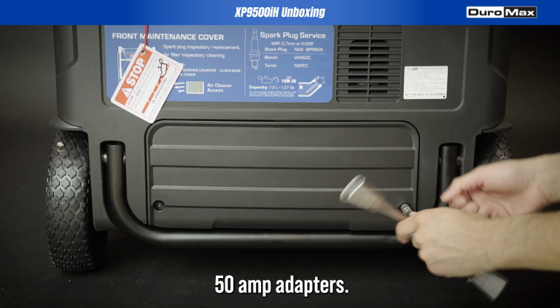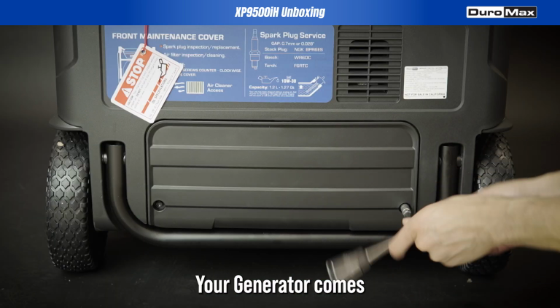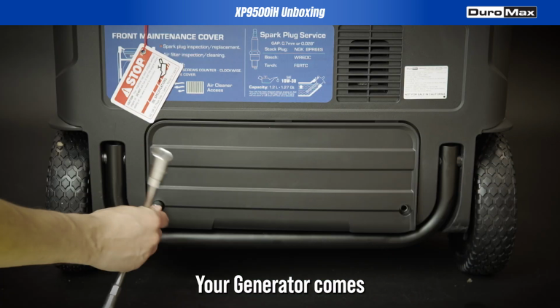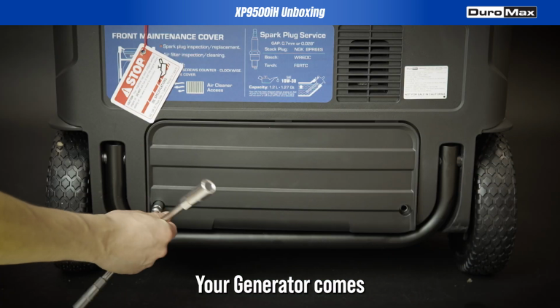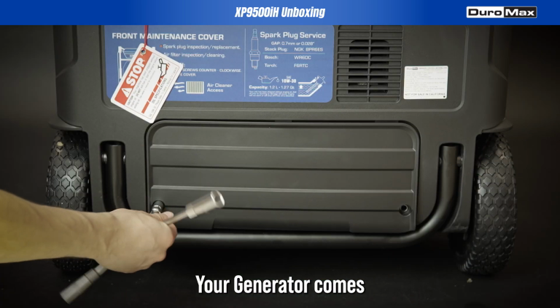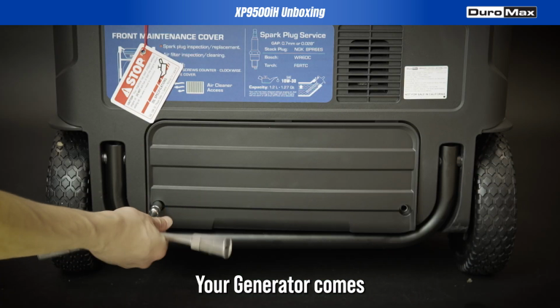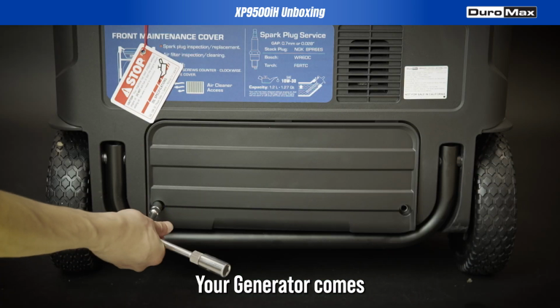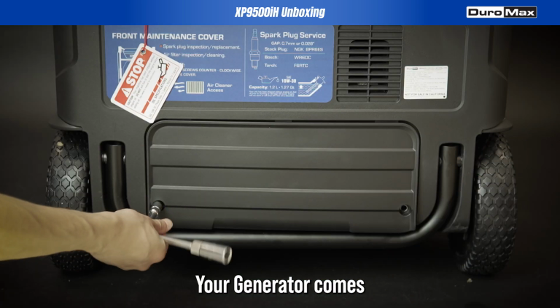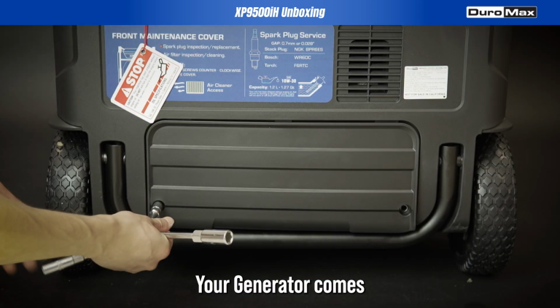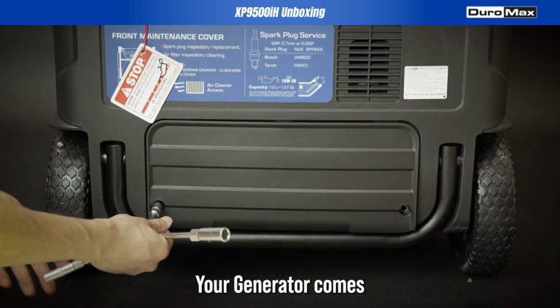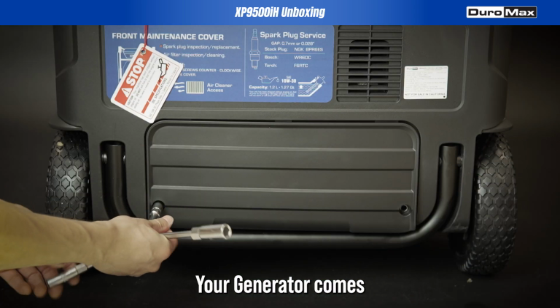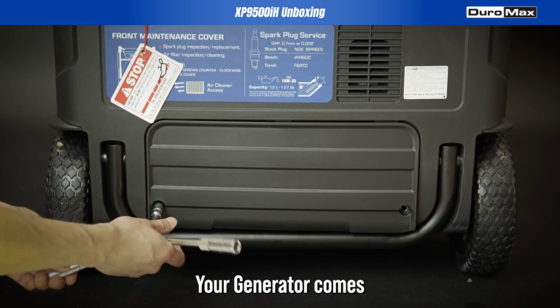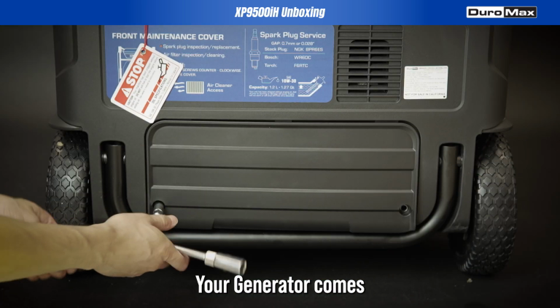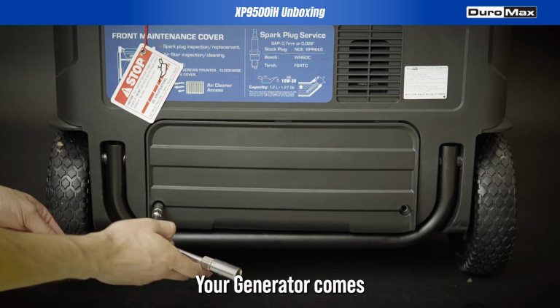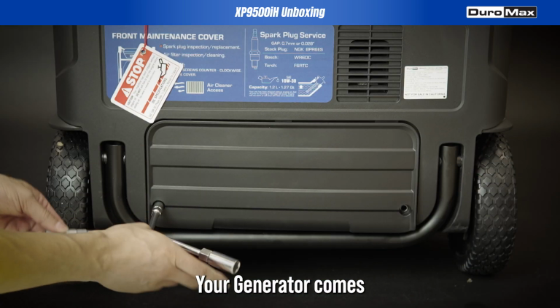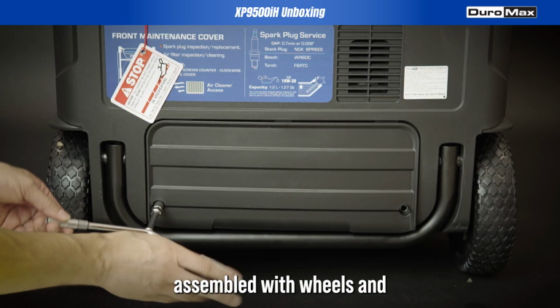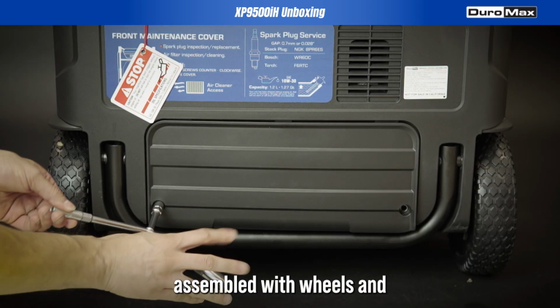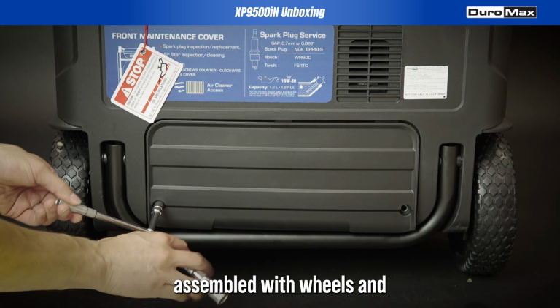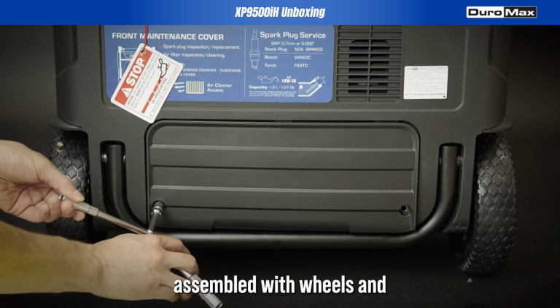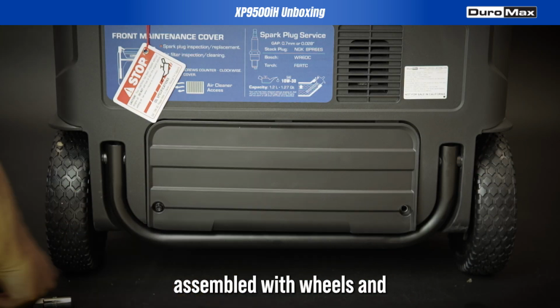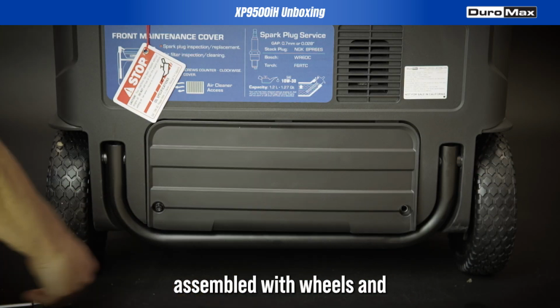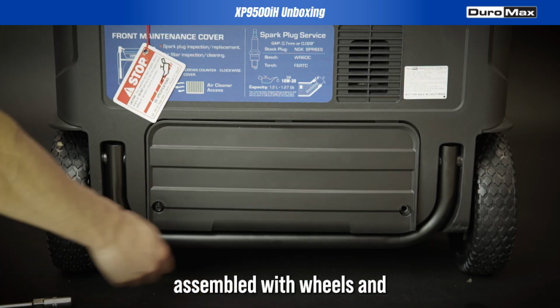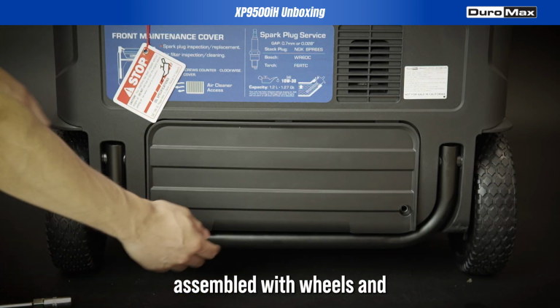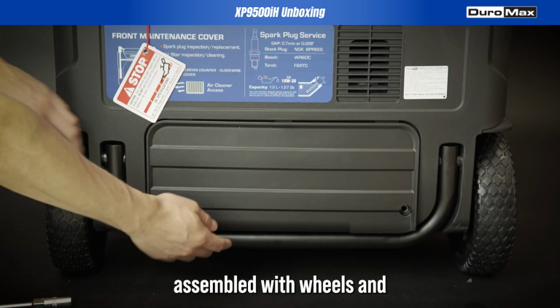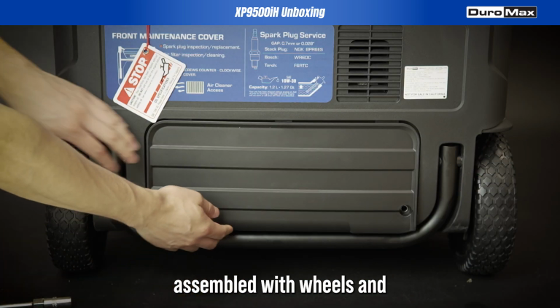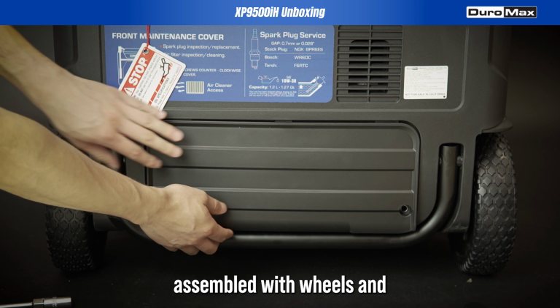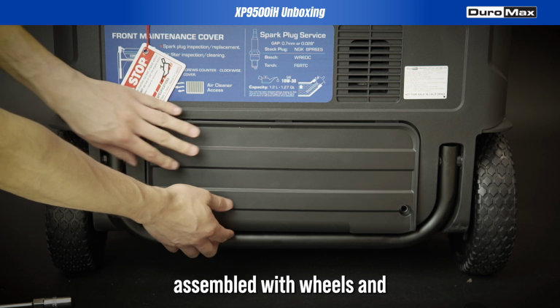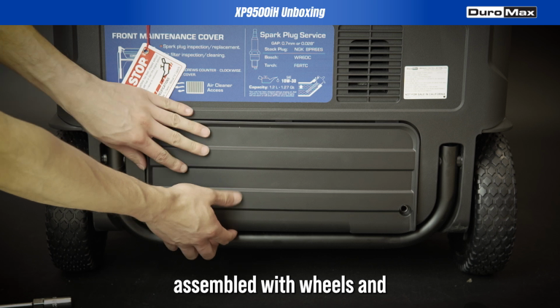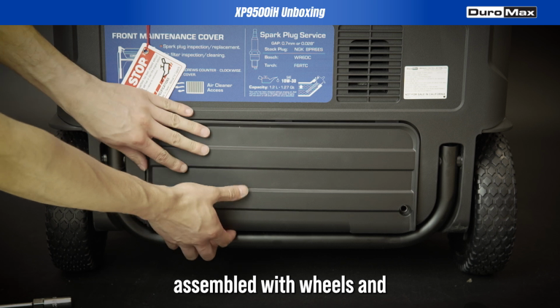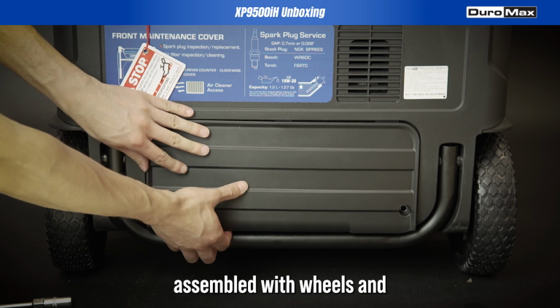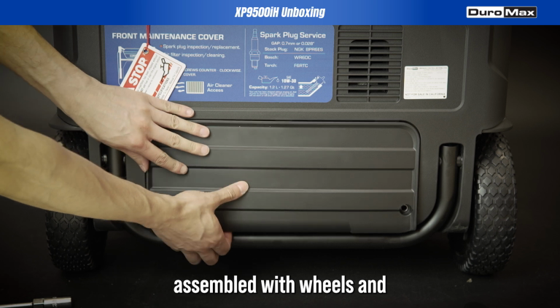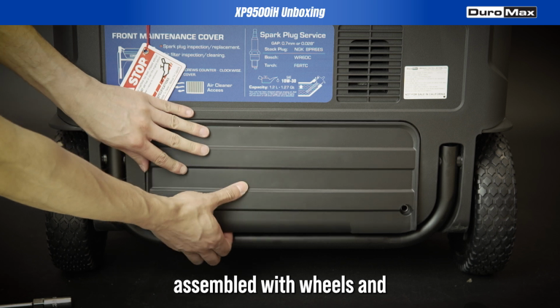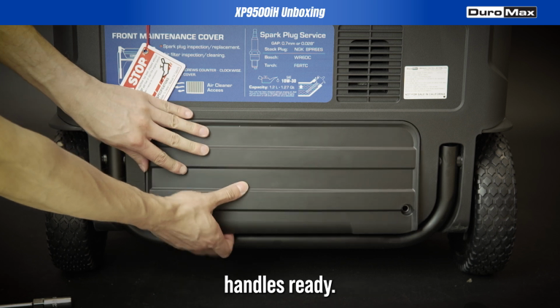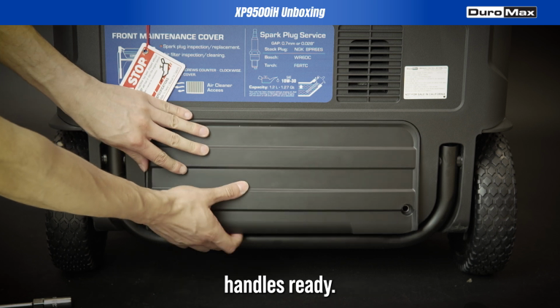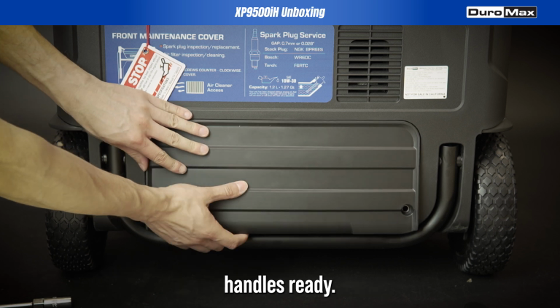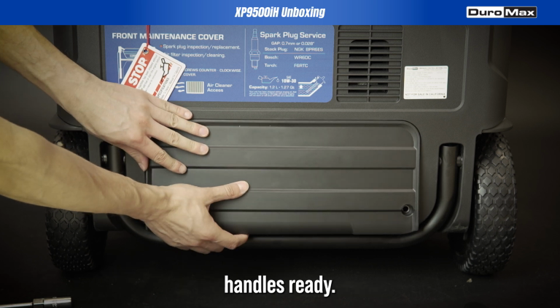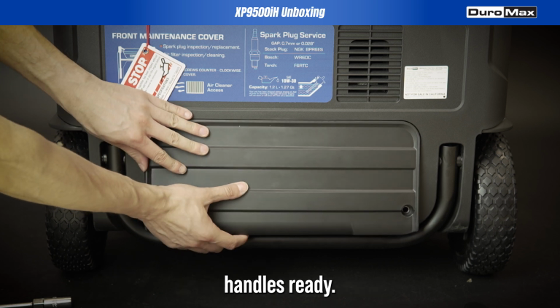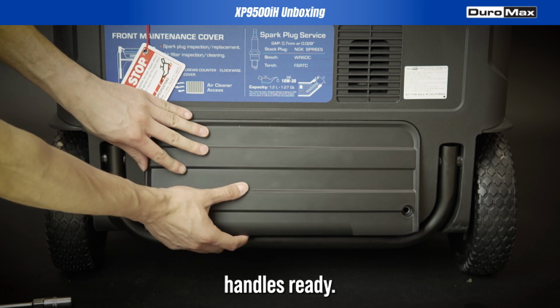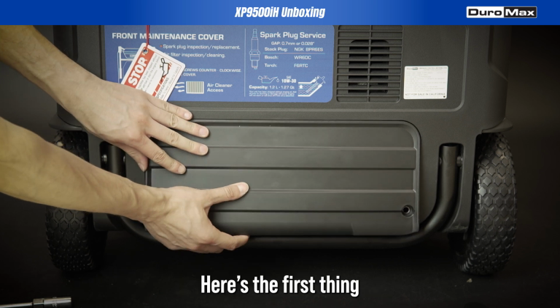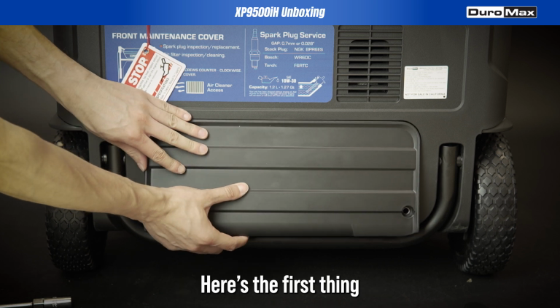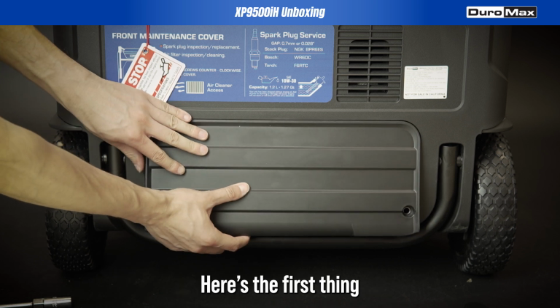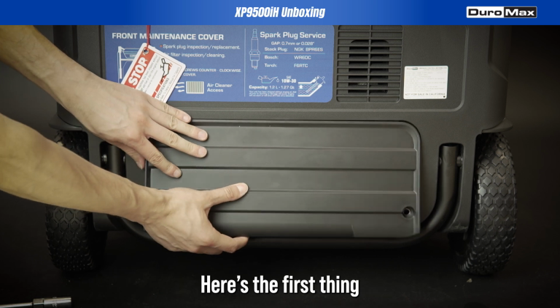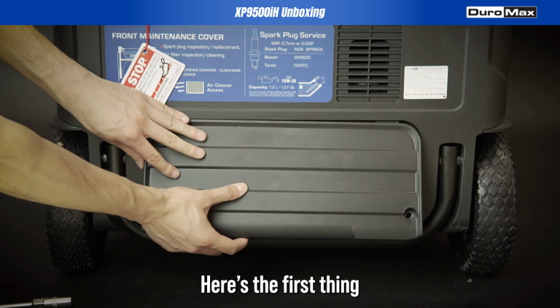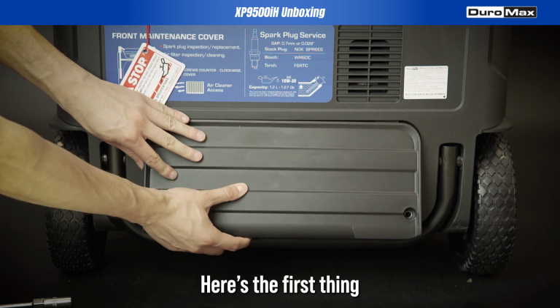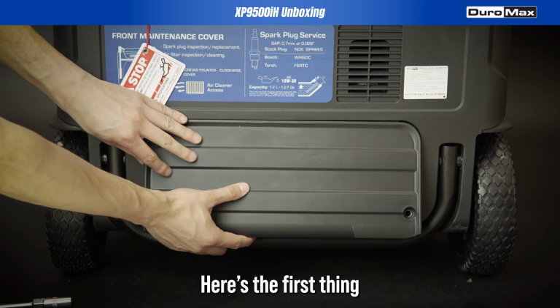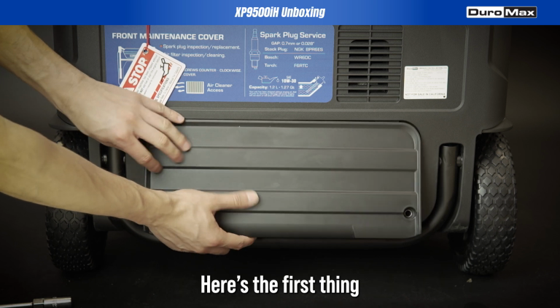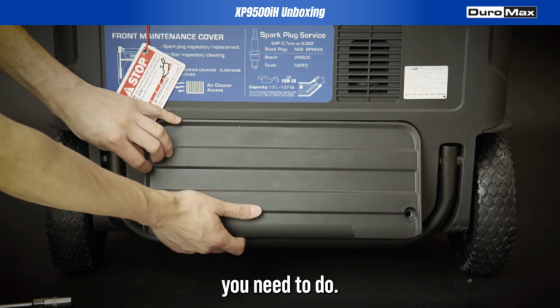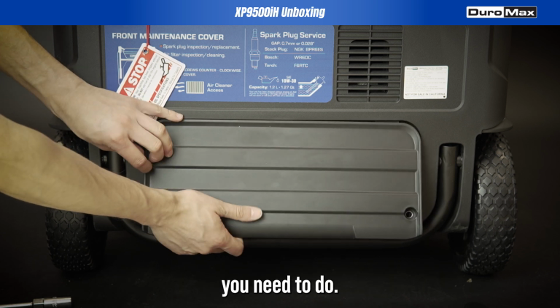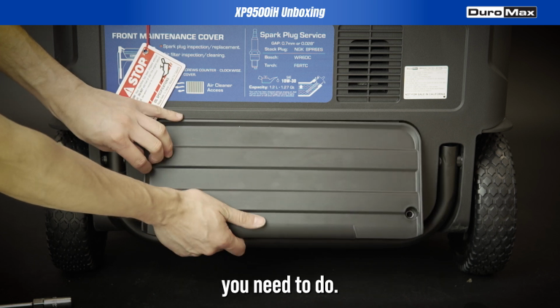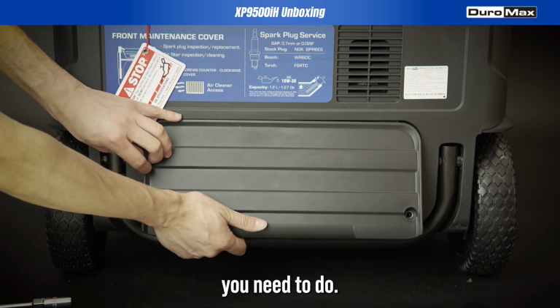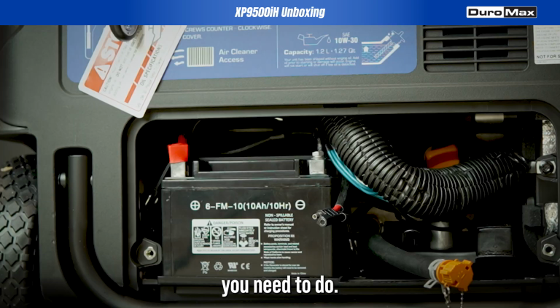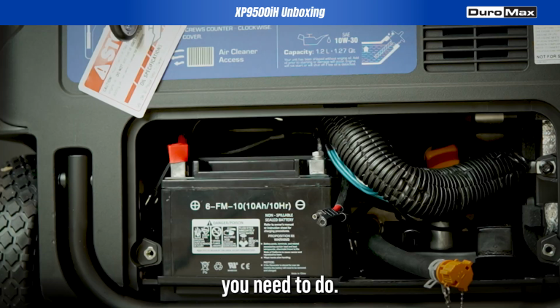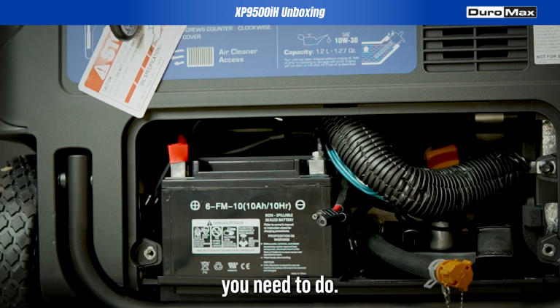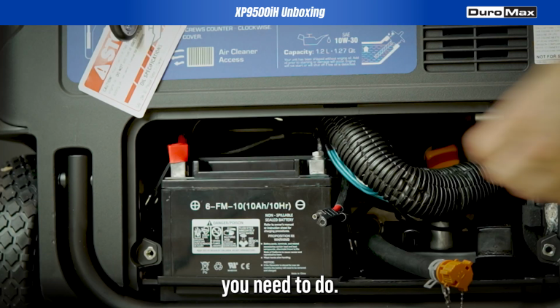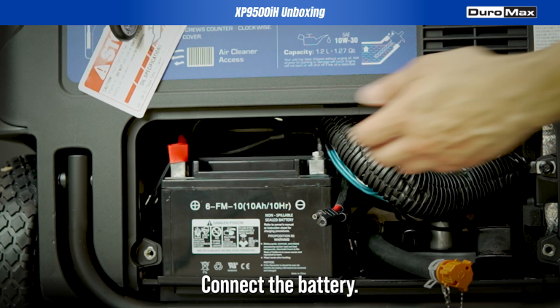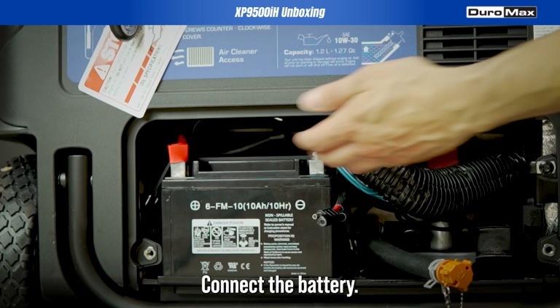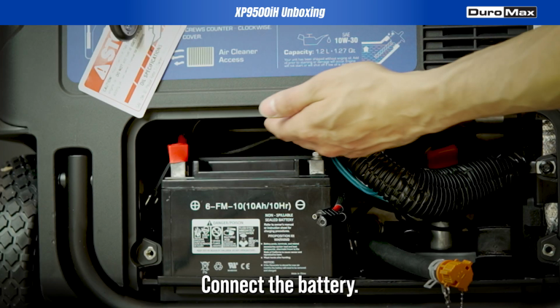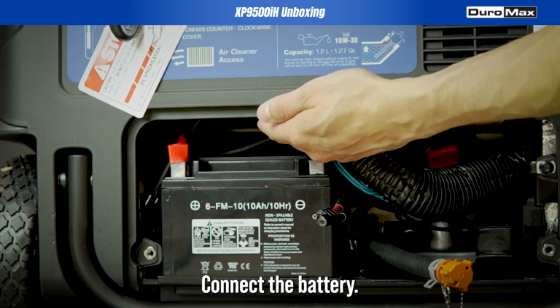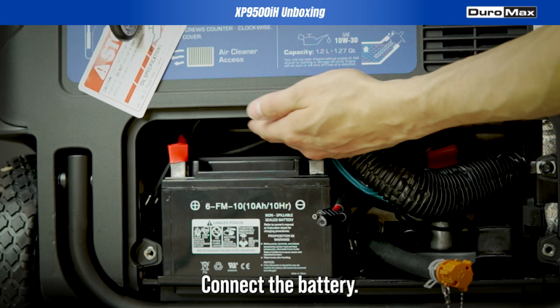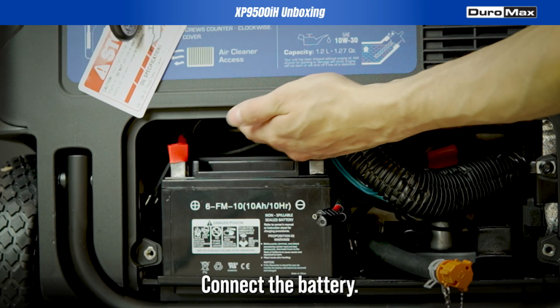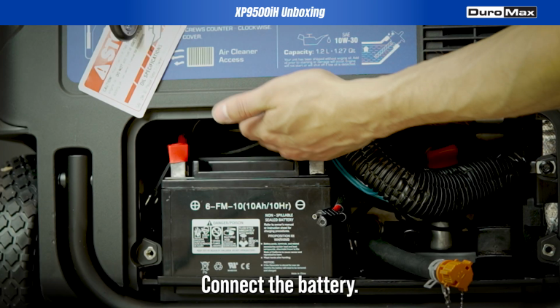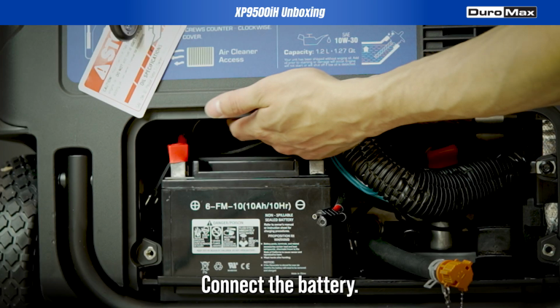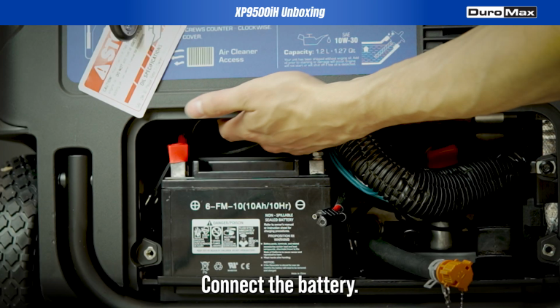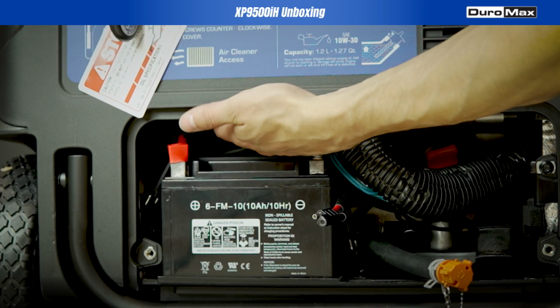Your generator comes assembled with wheels and handles ready. Here's the first thing you have to do: connect the battery.